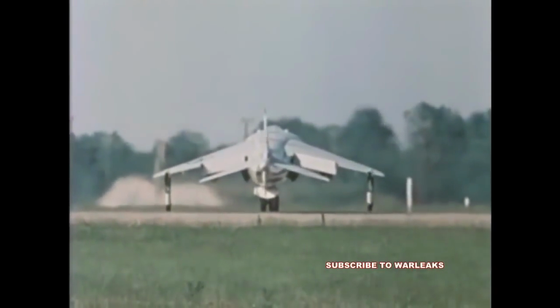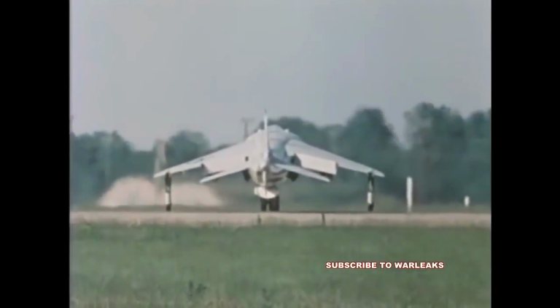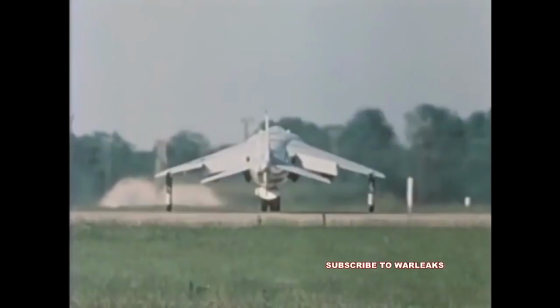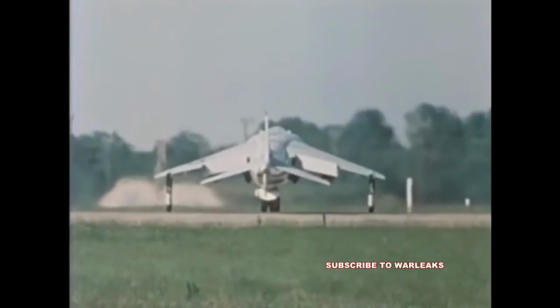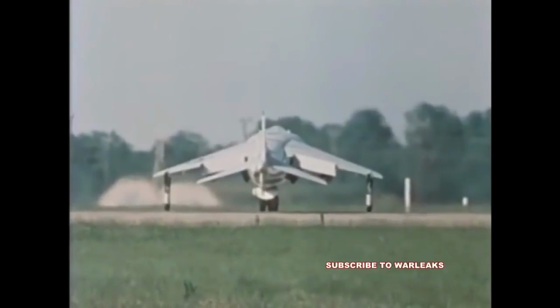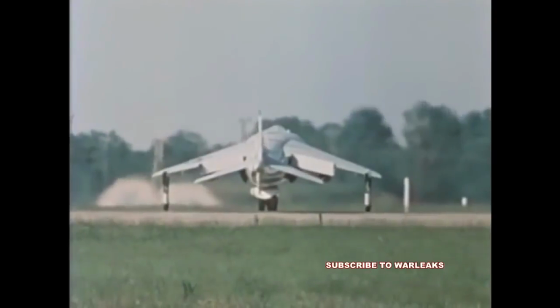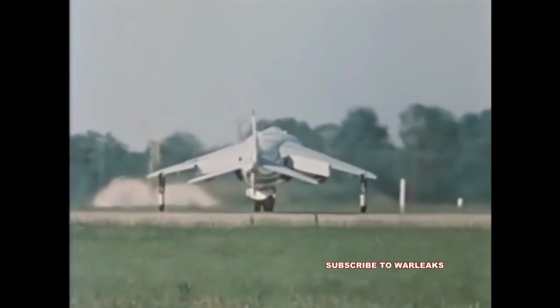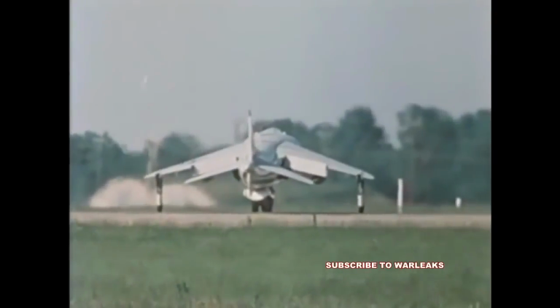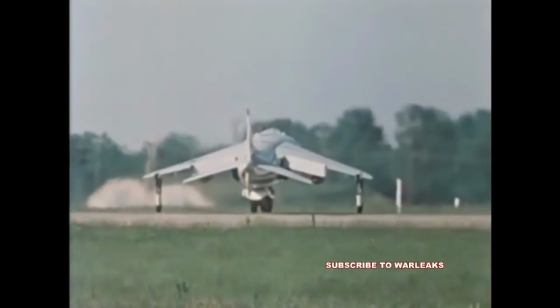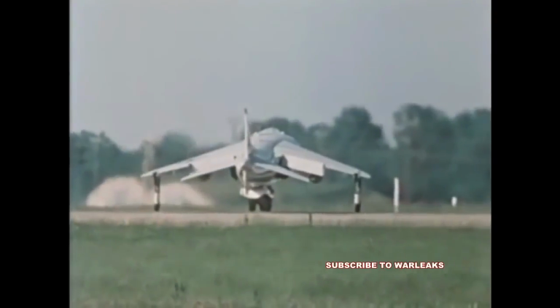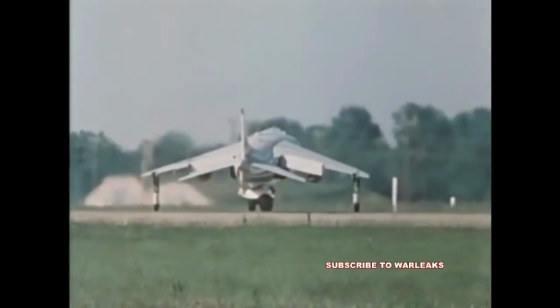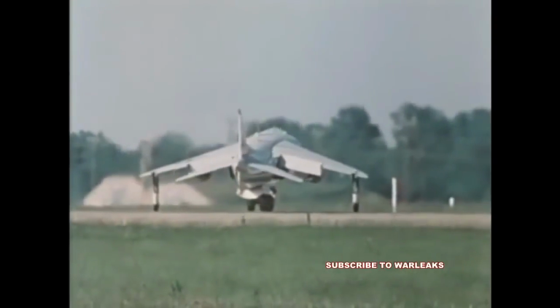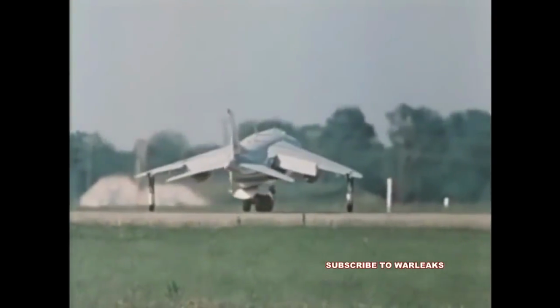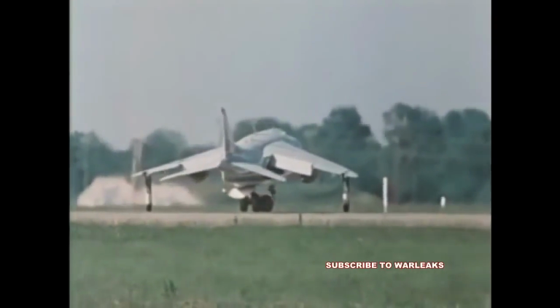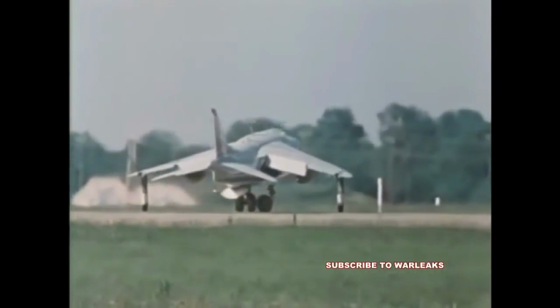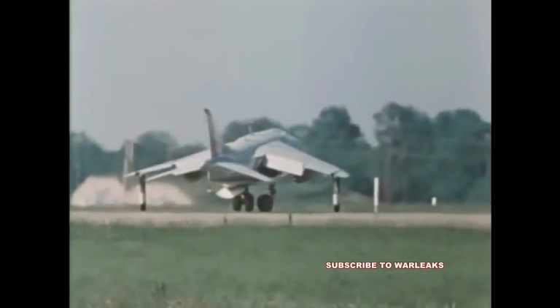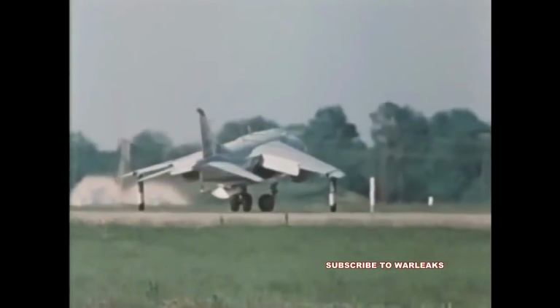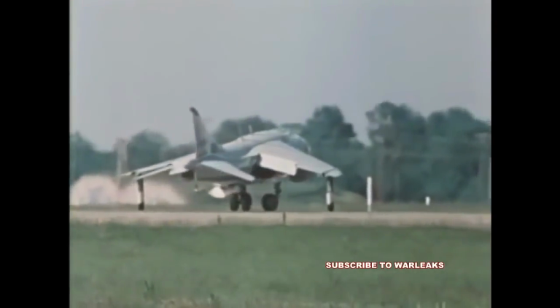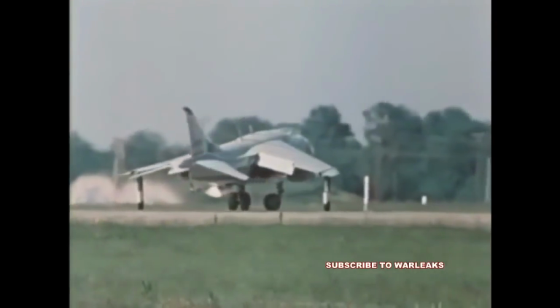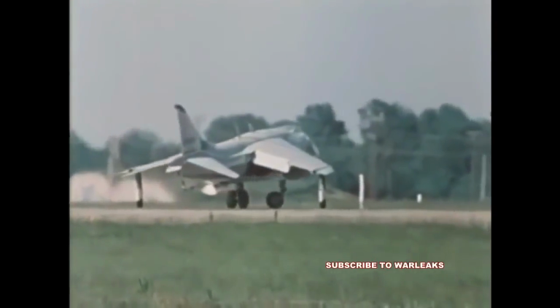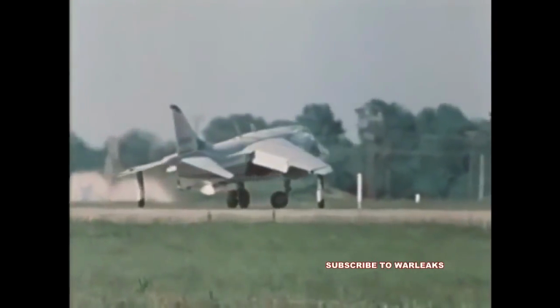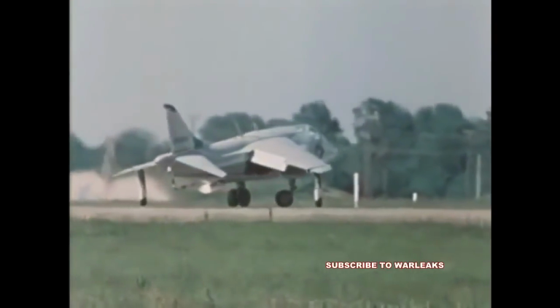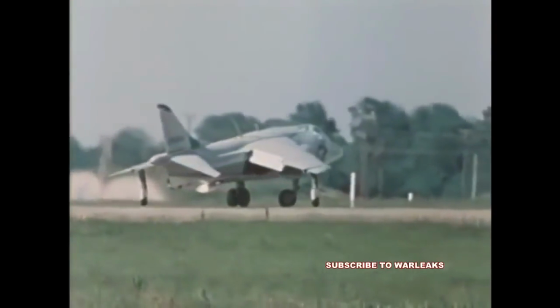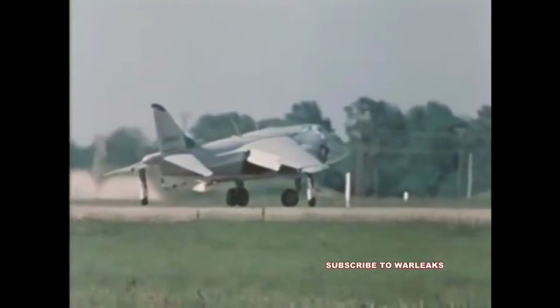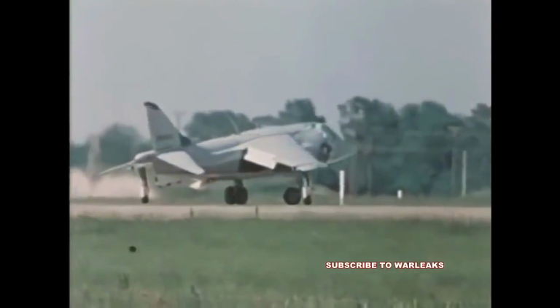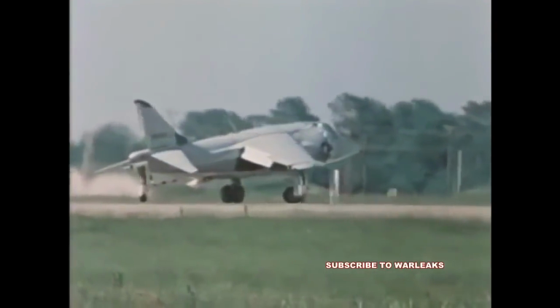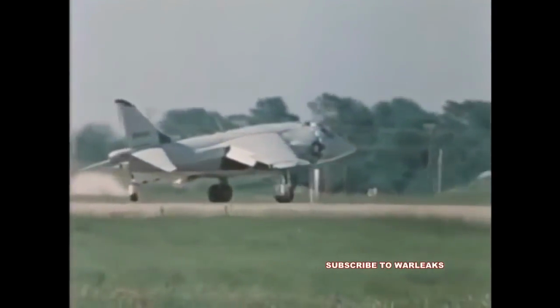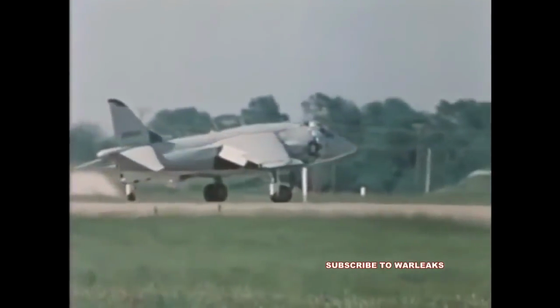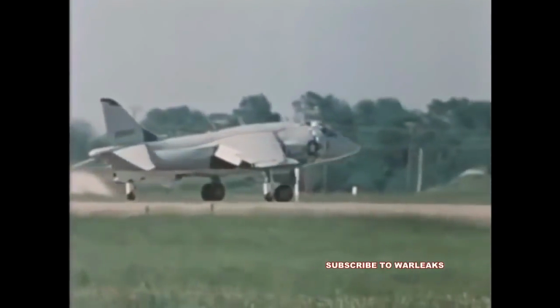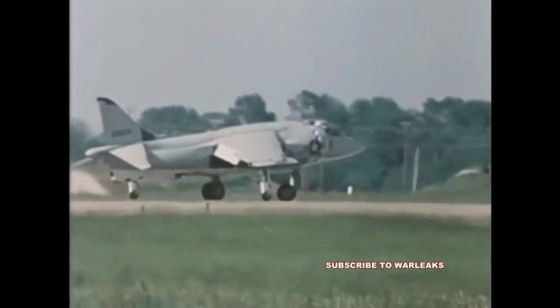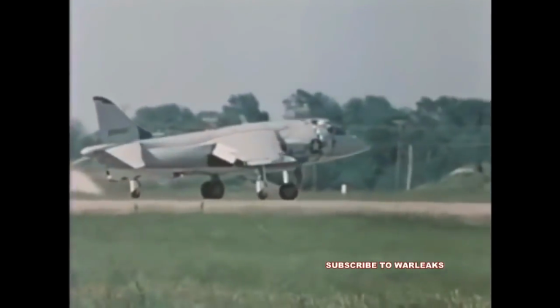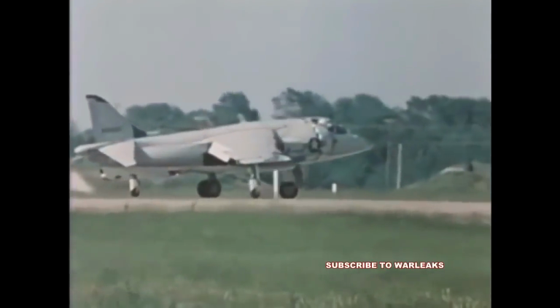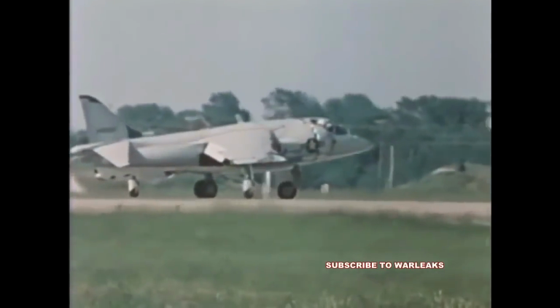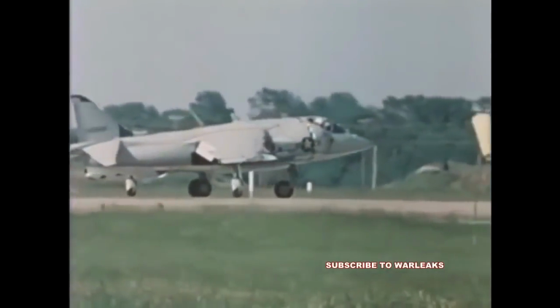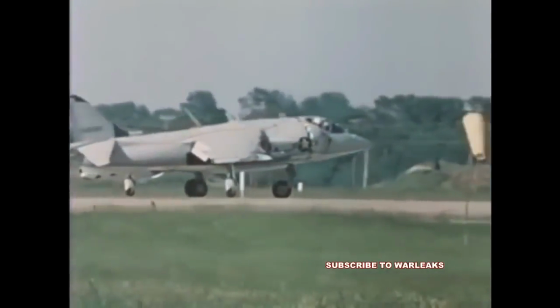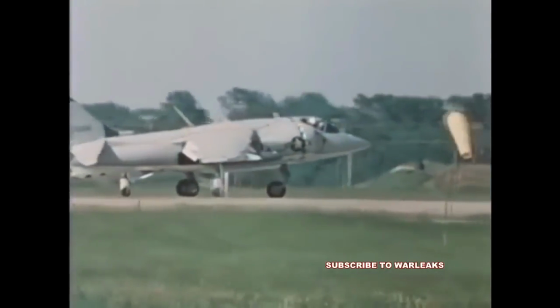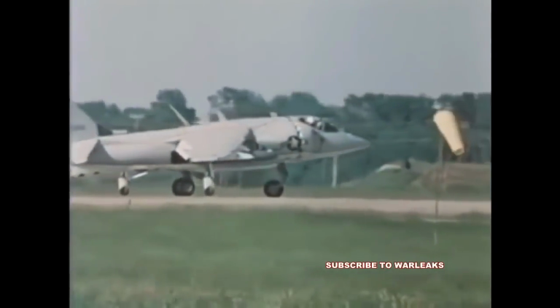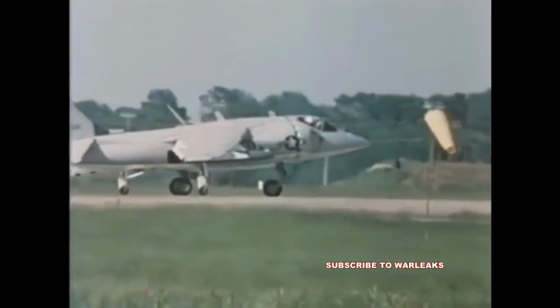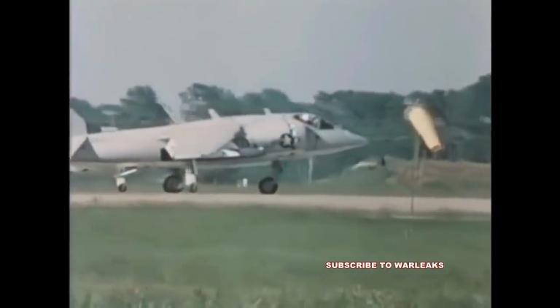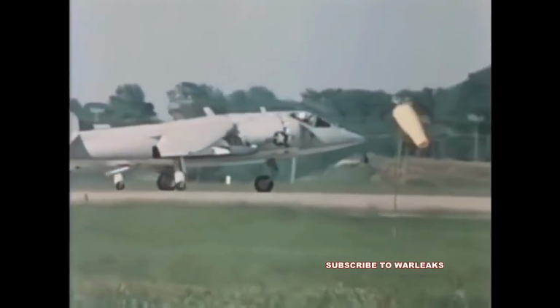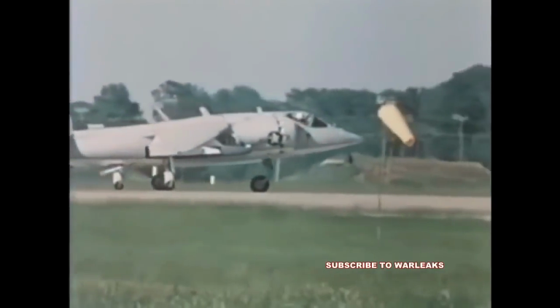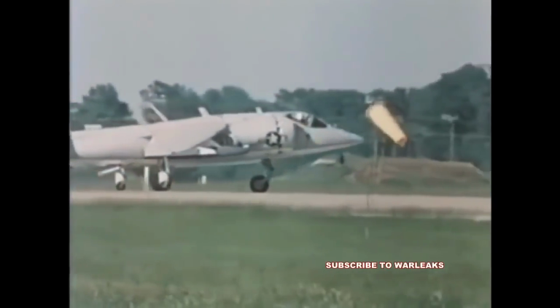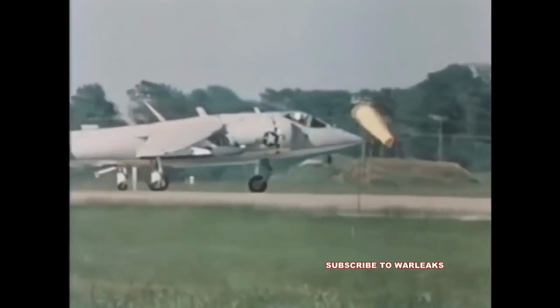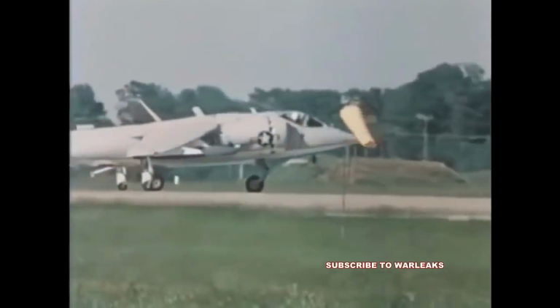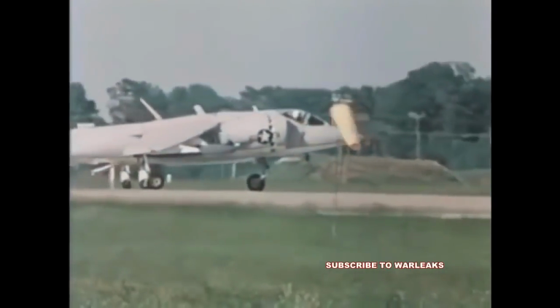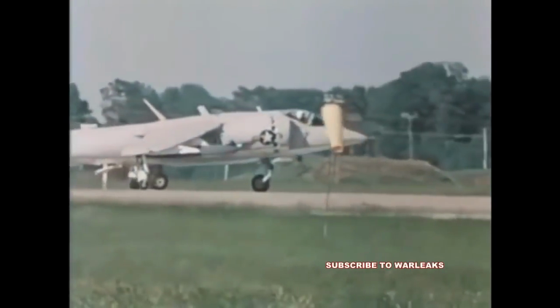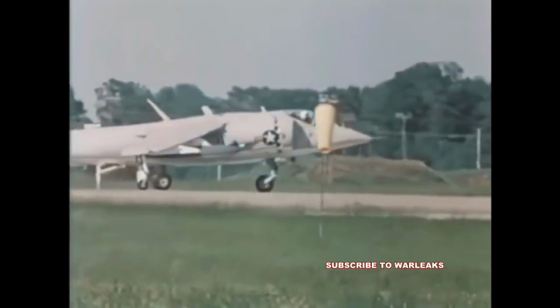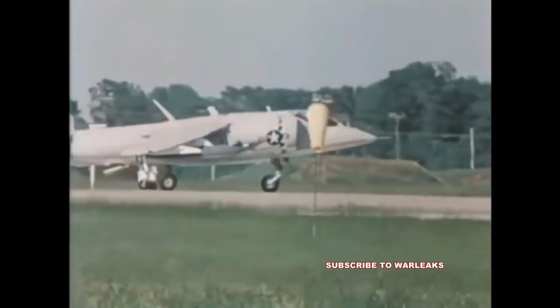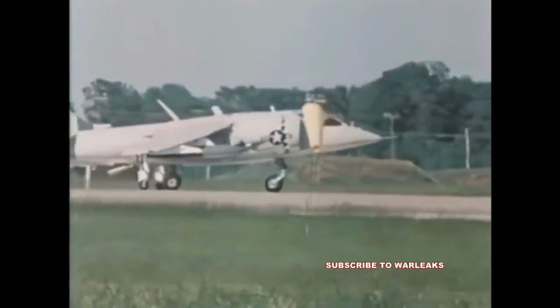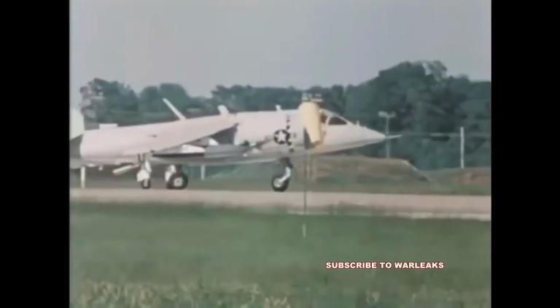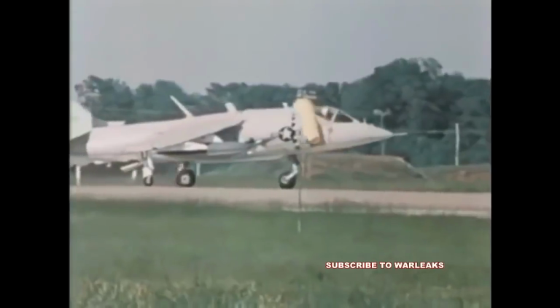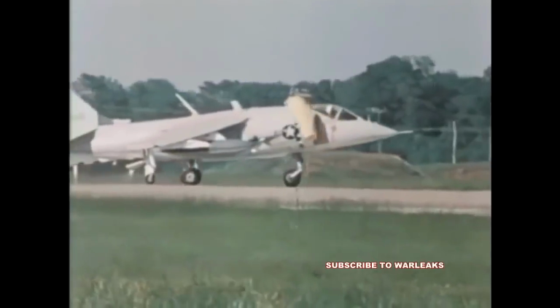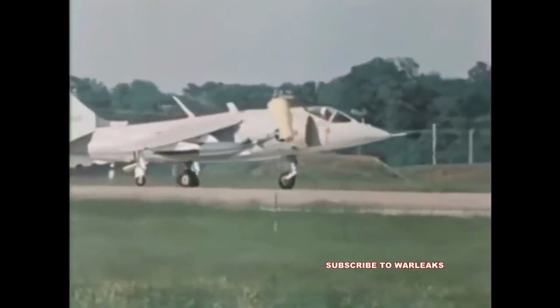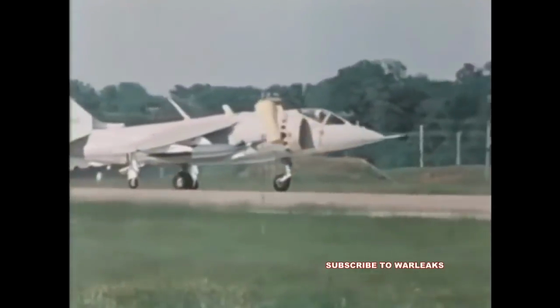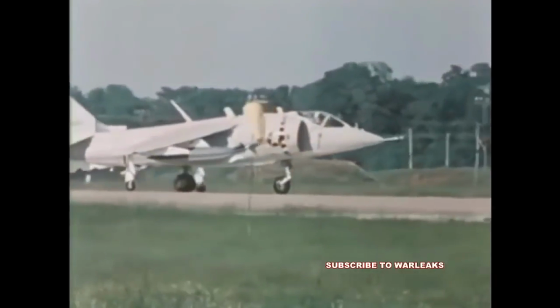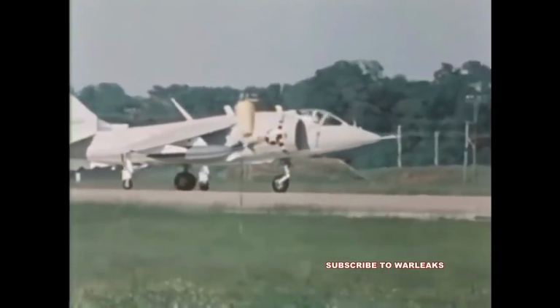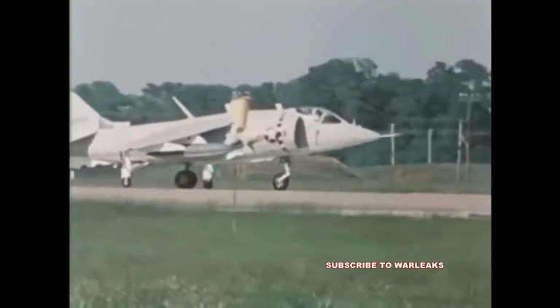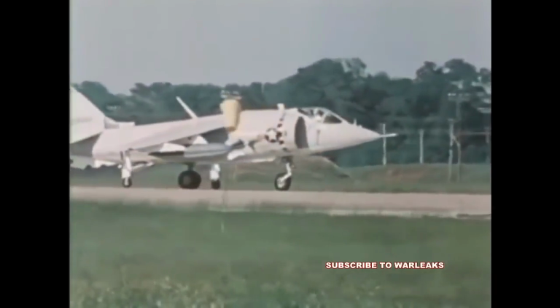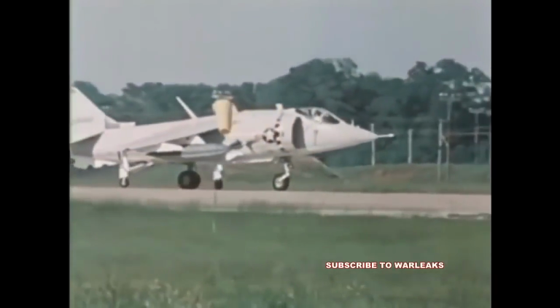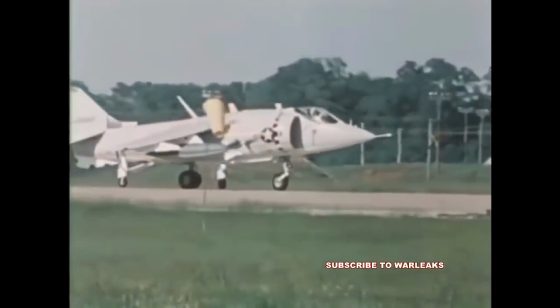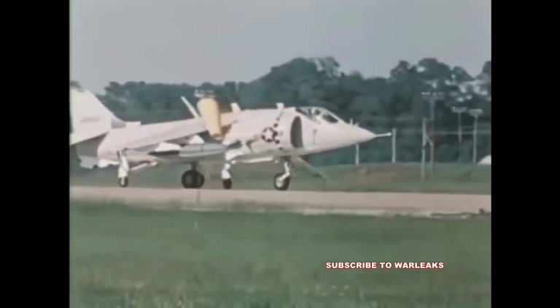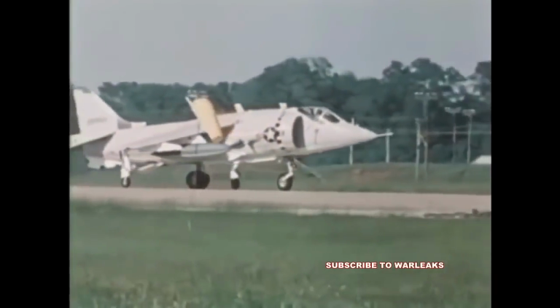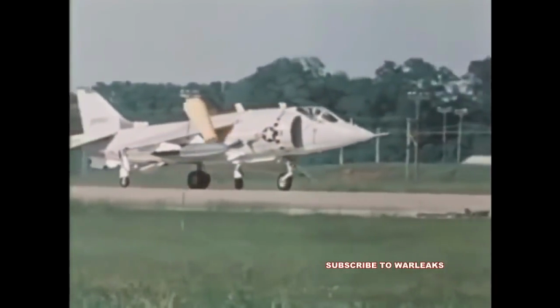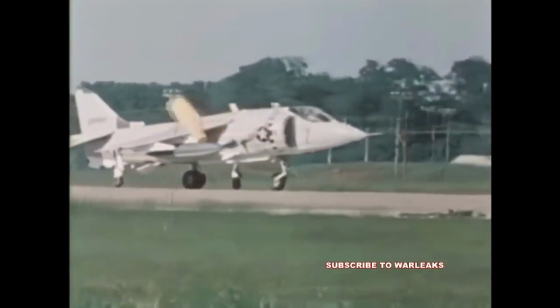Other aircraft having undergone flight evaluation are the A-7E, F-4, and A-37.